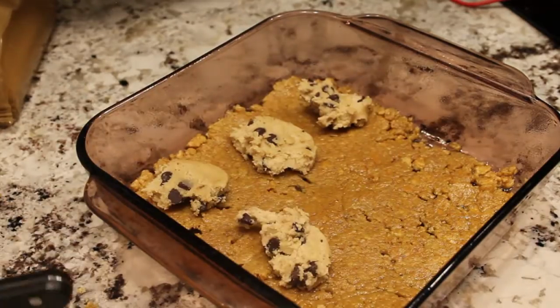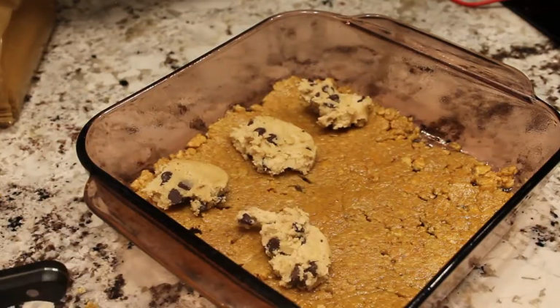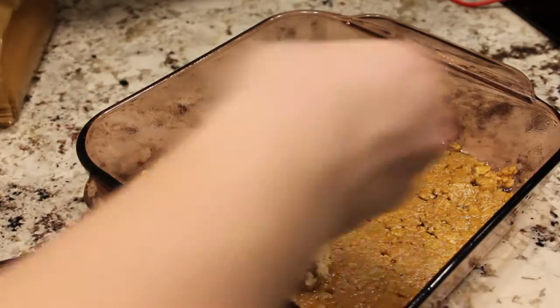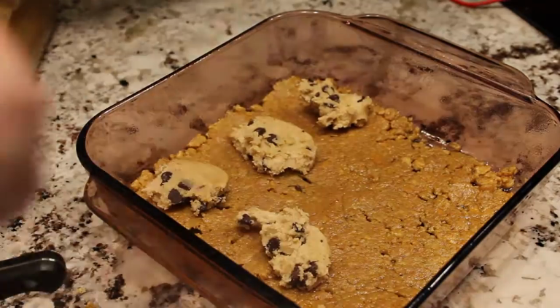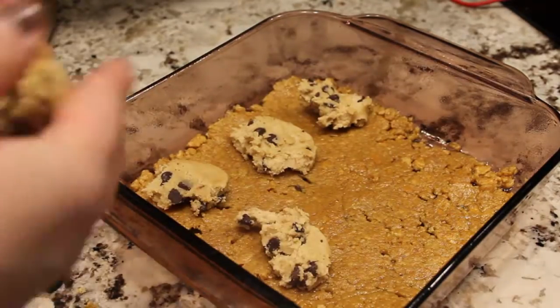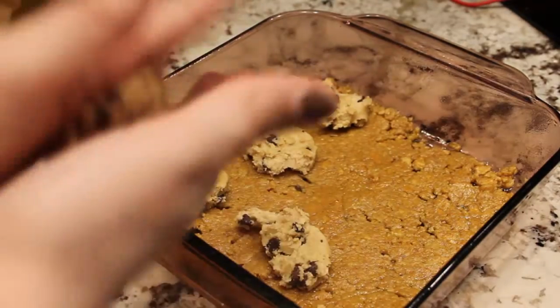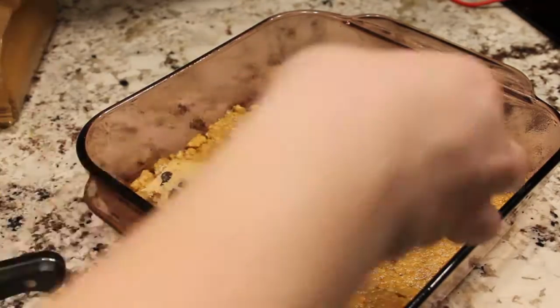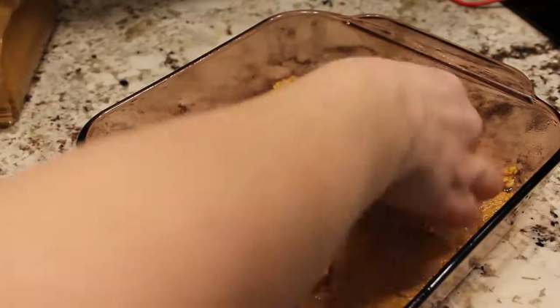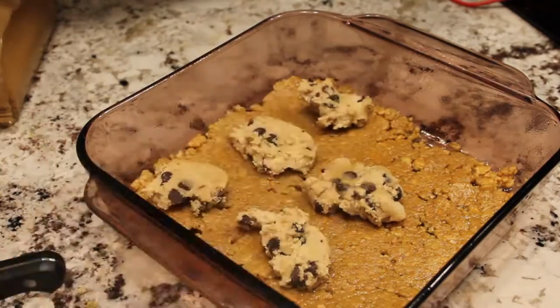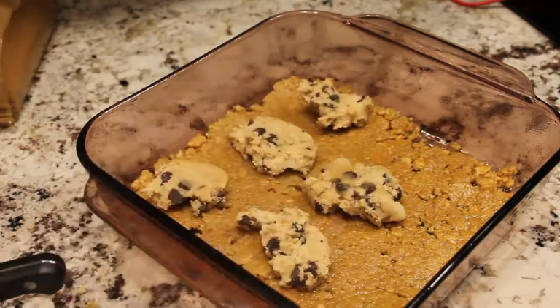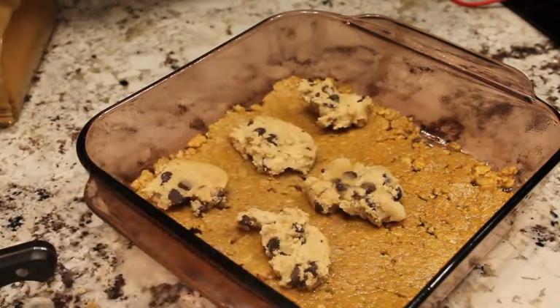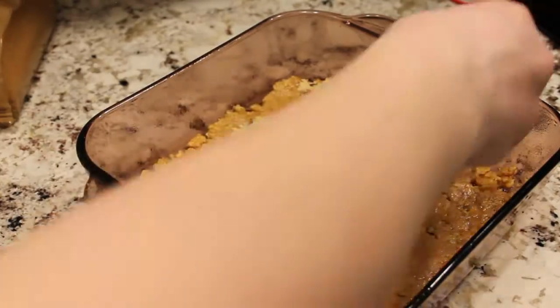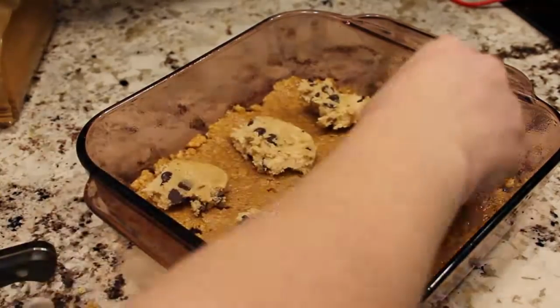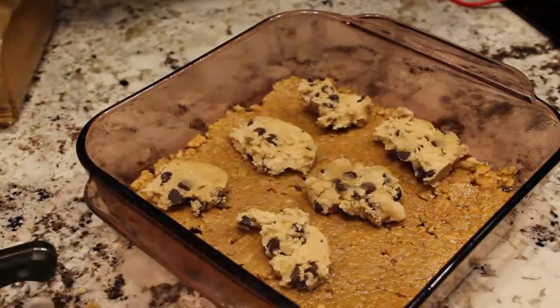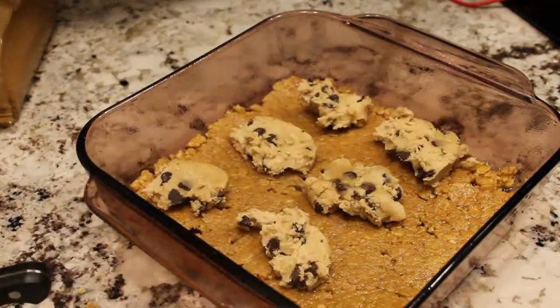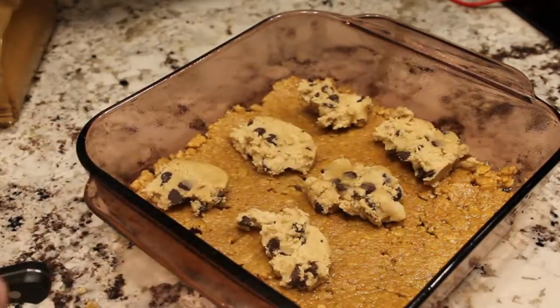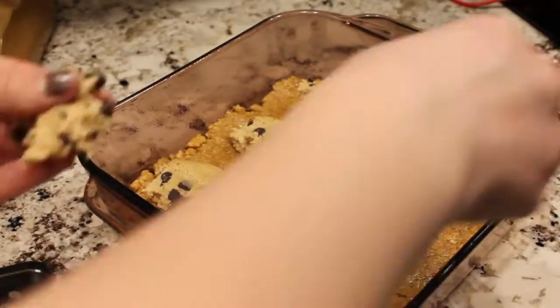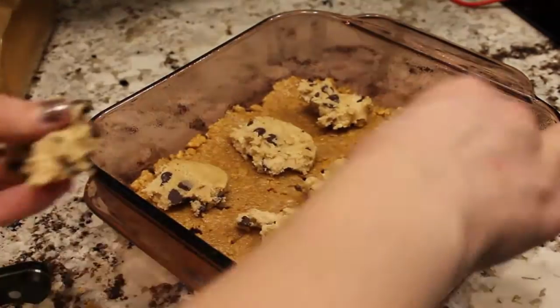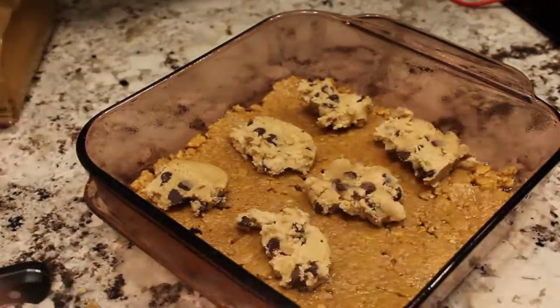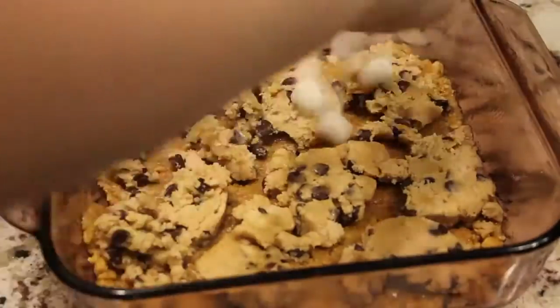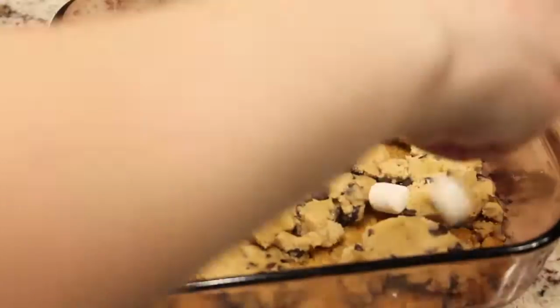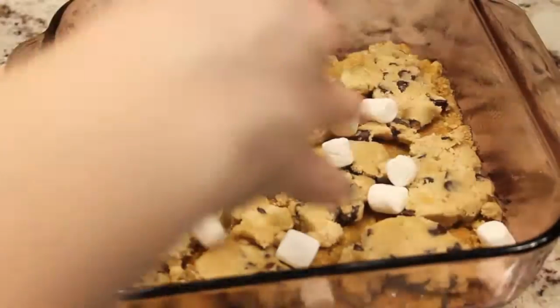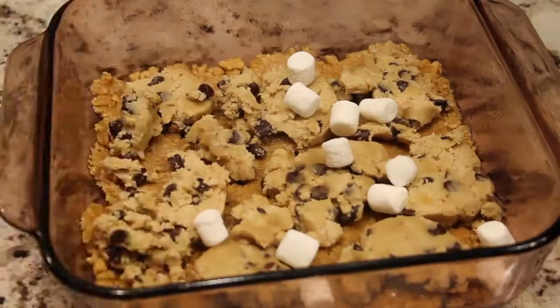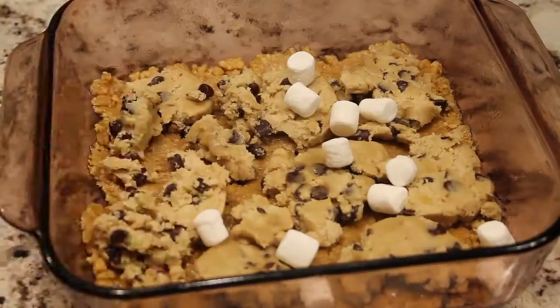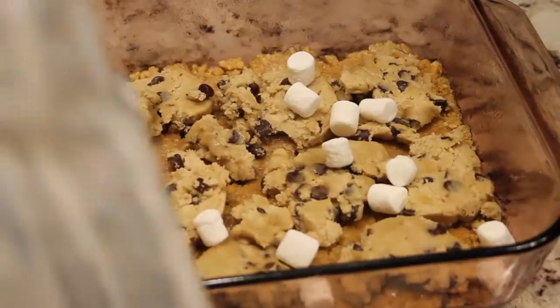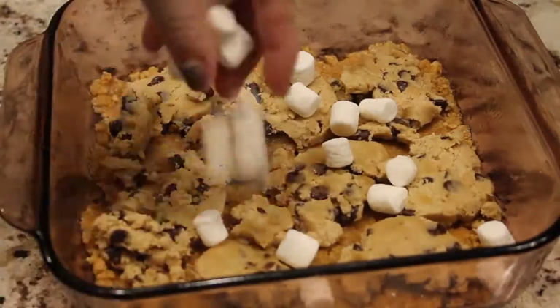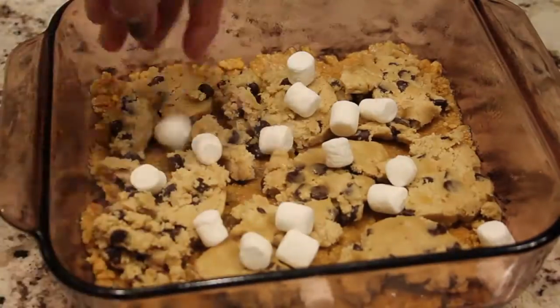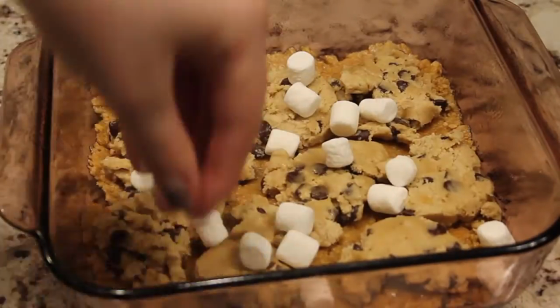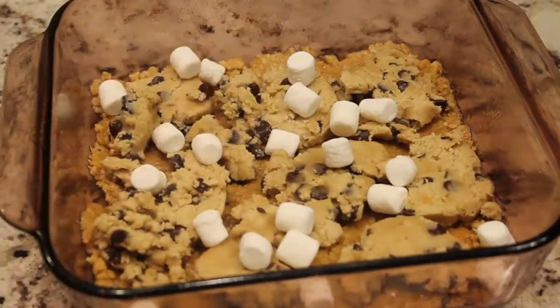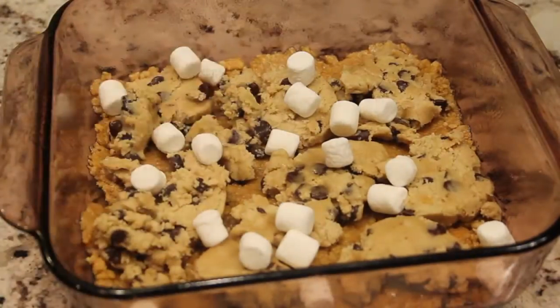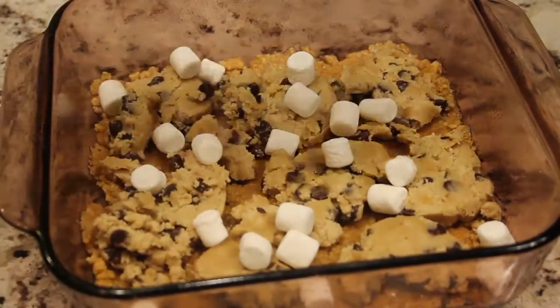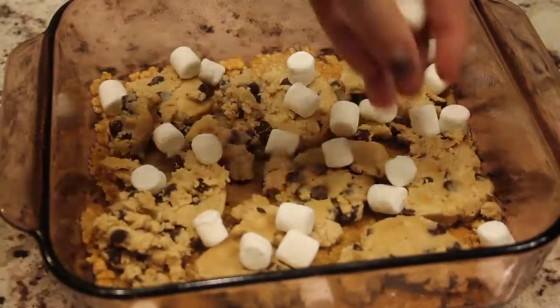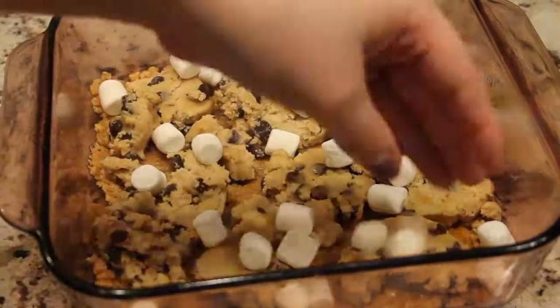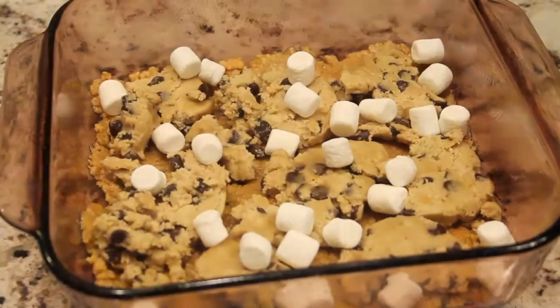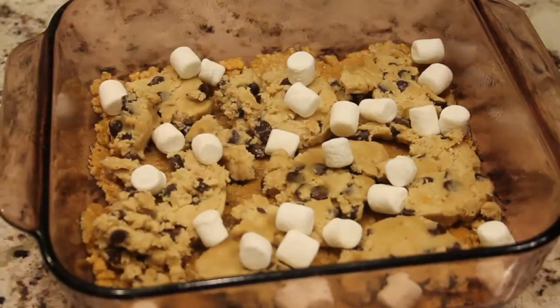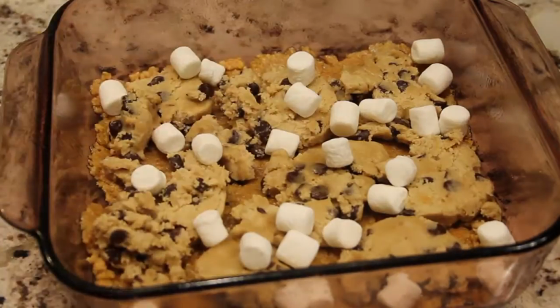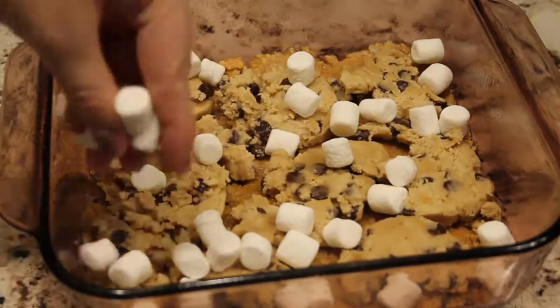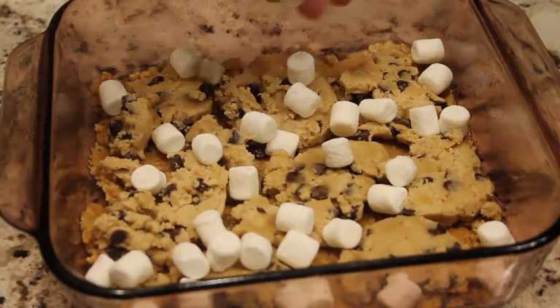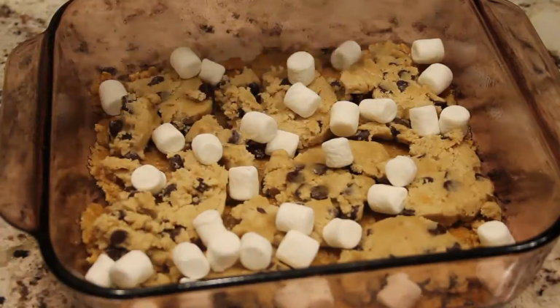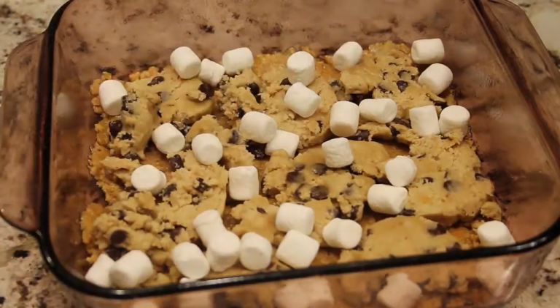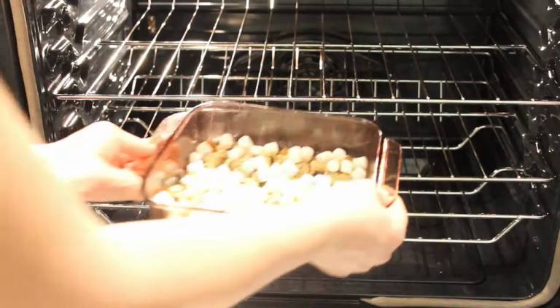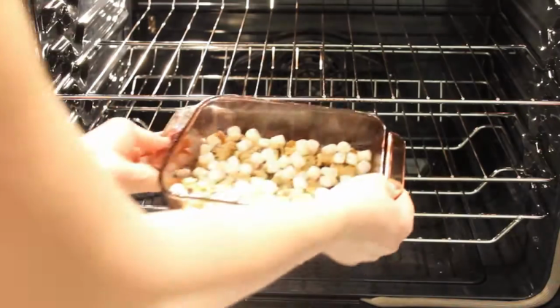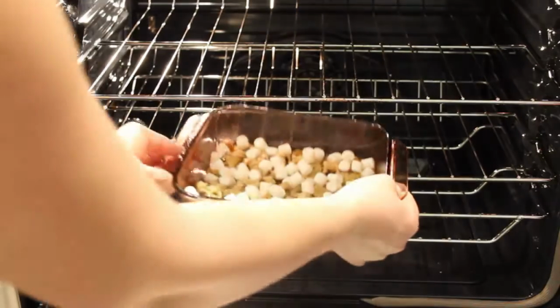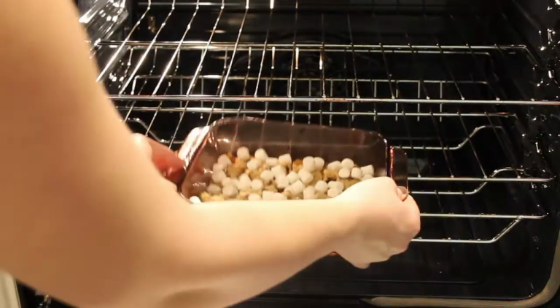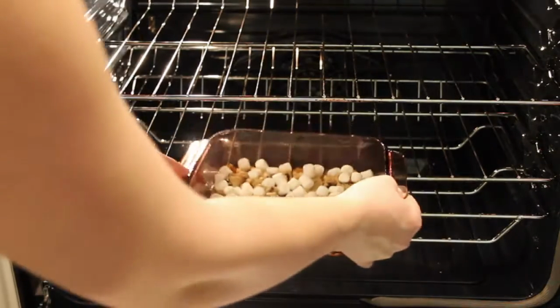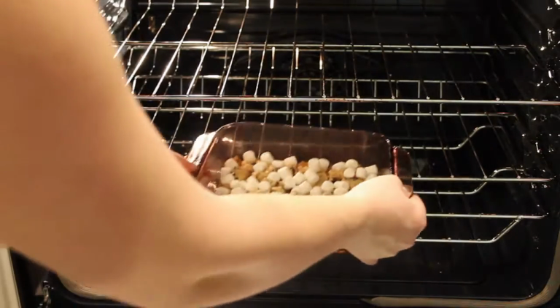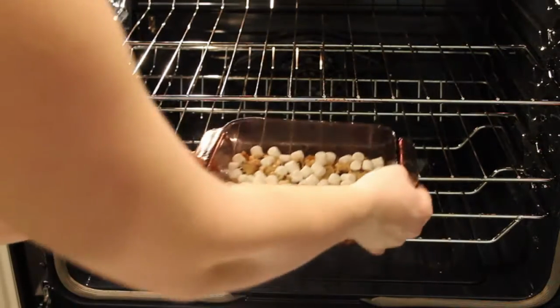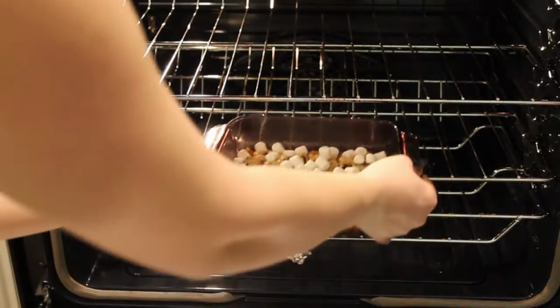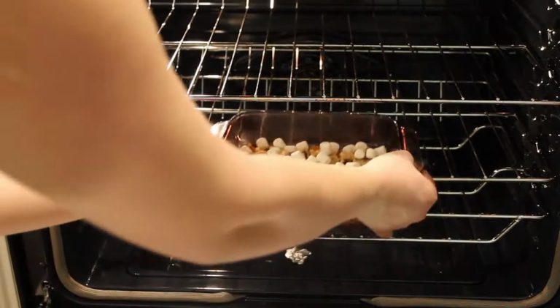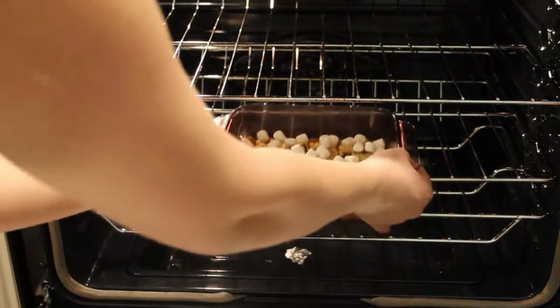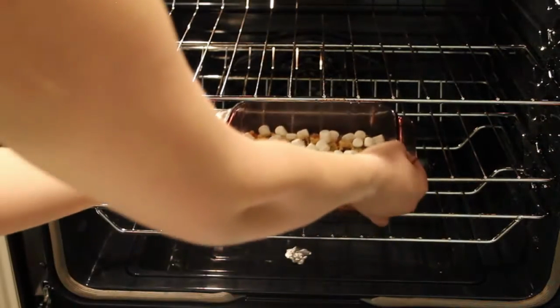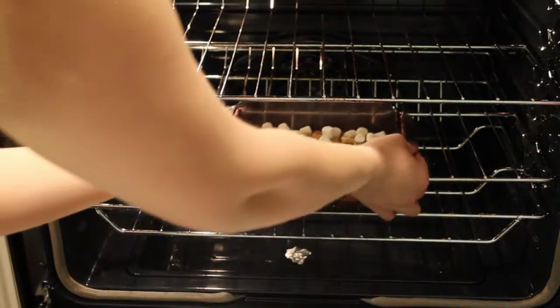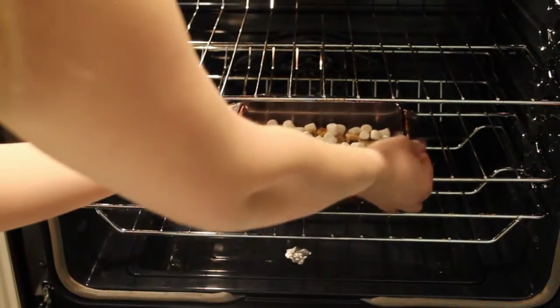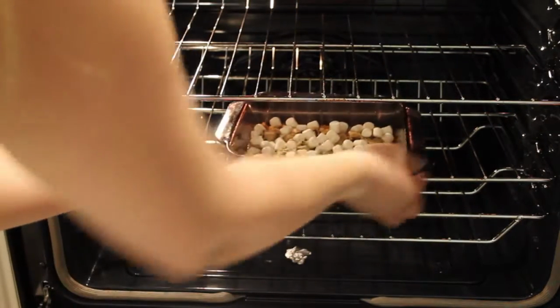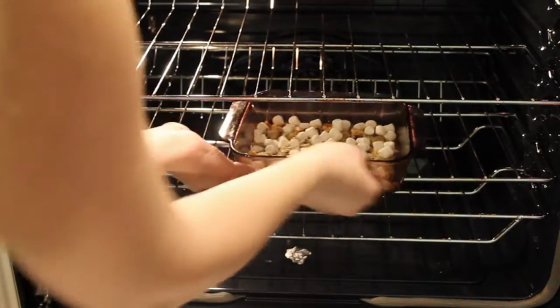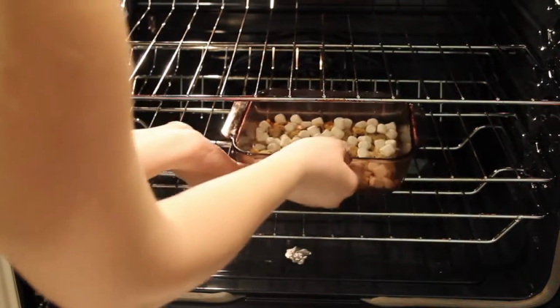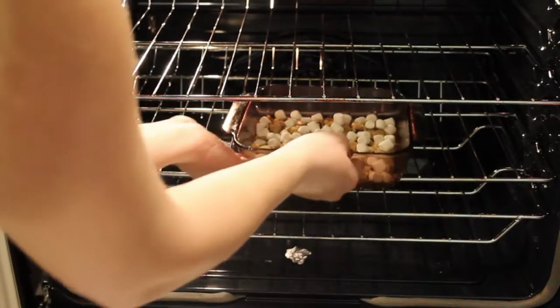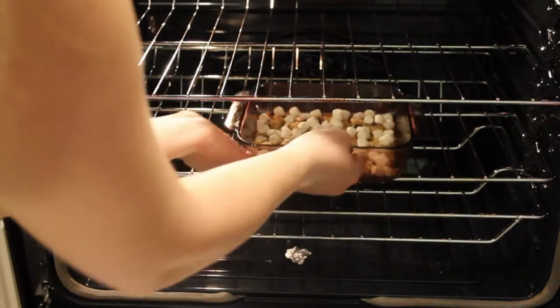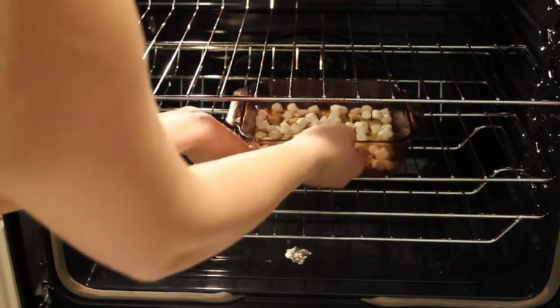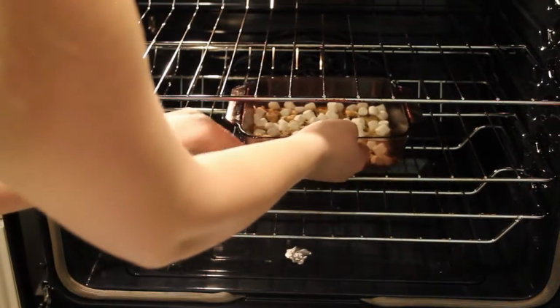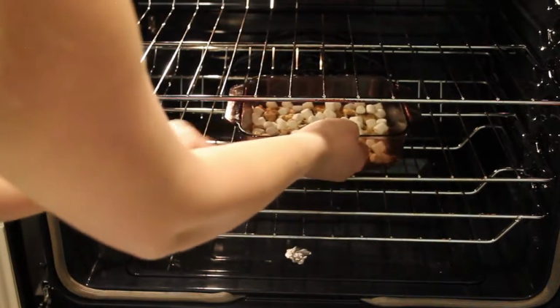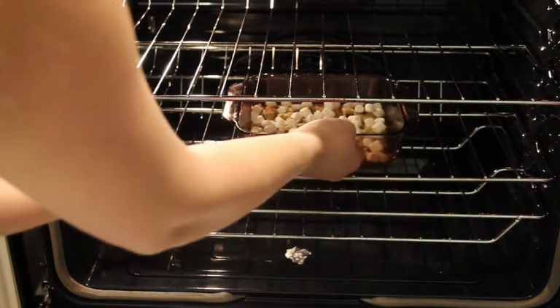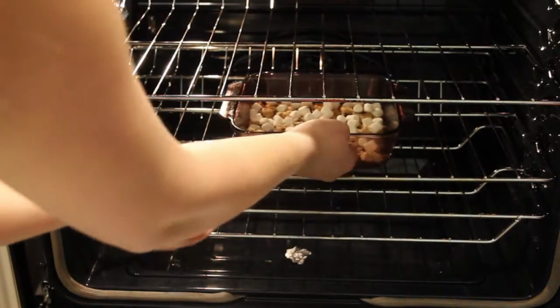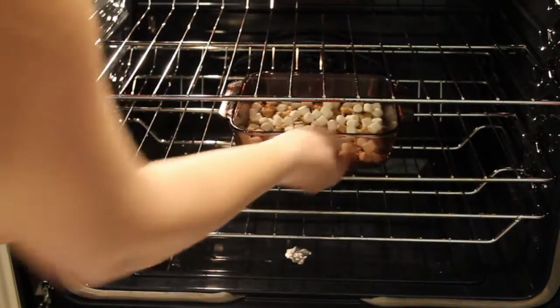Take about a half a roll of cookie dough and cut it into discs. Fill in the spaces with mini marshmallows and place it in the oven for around 20 minutes.